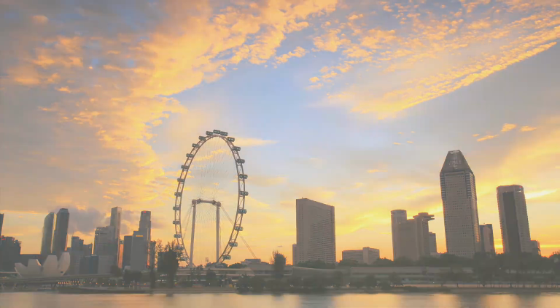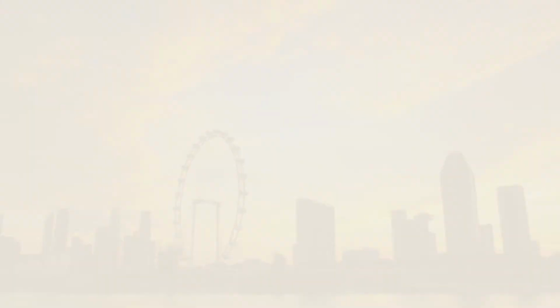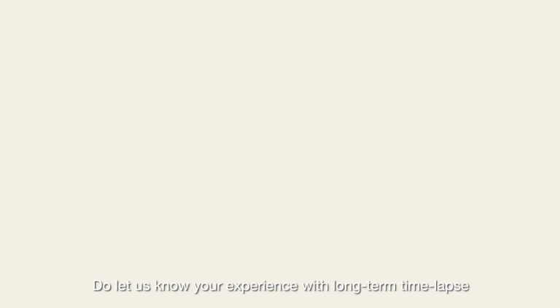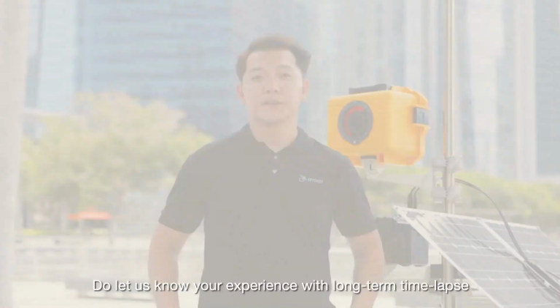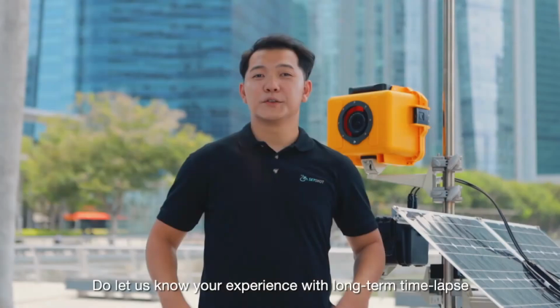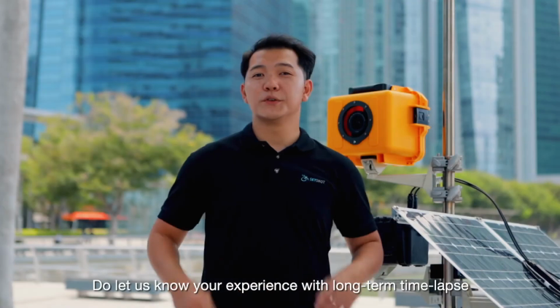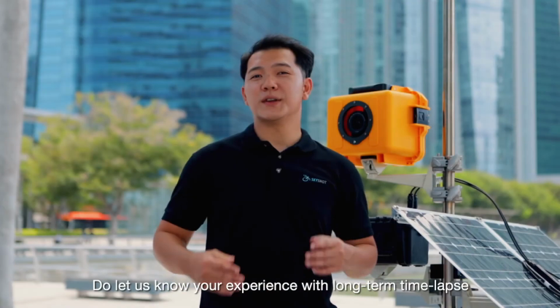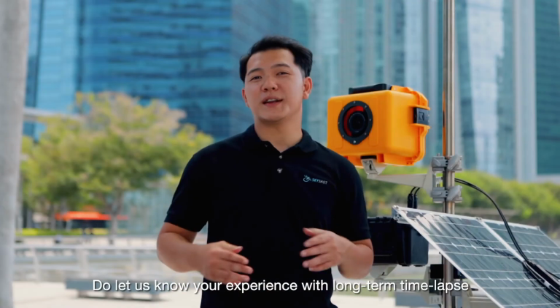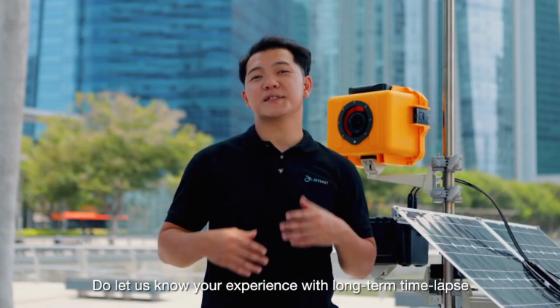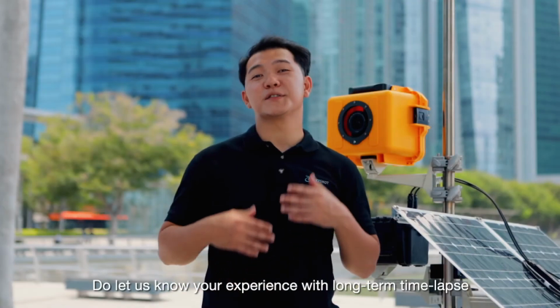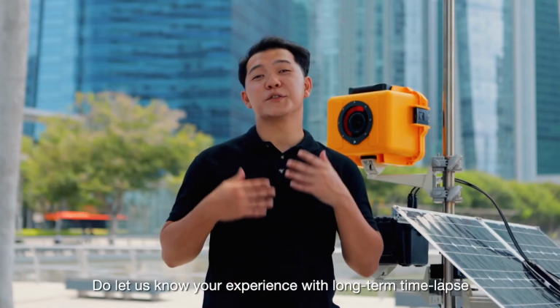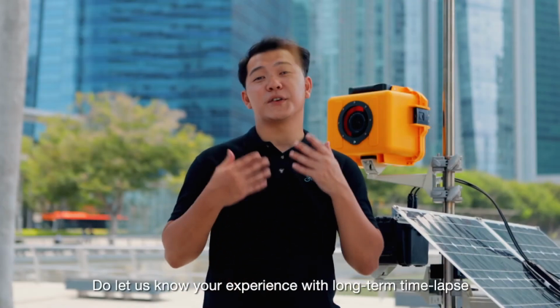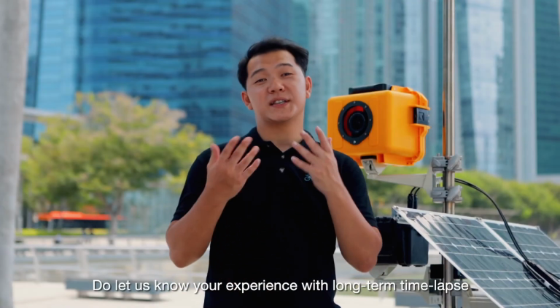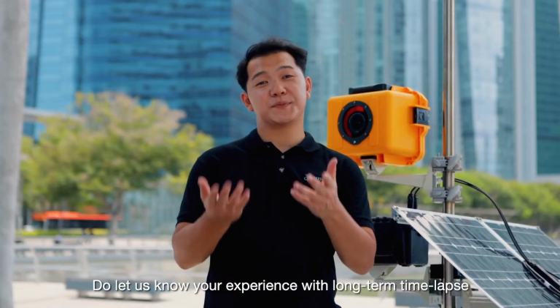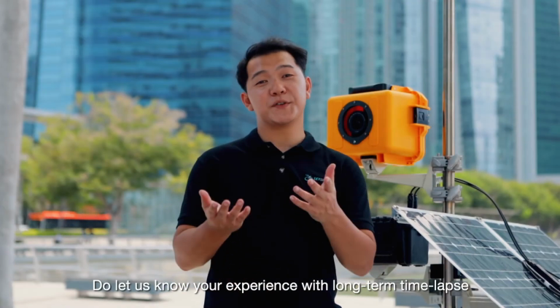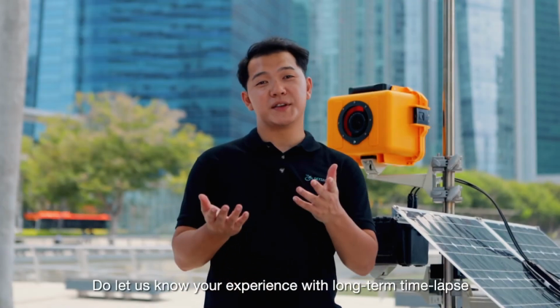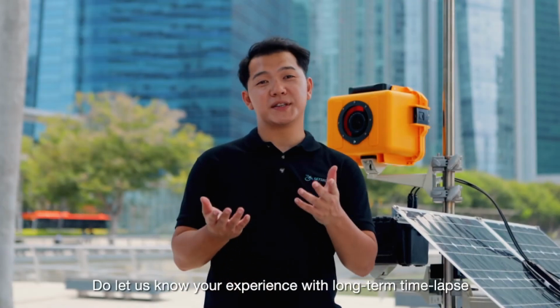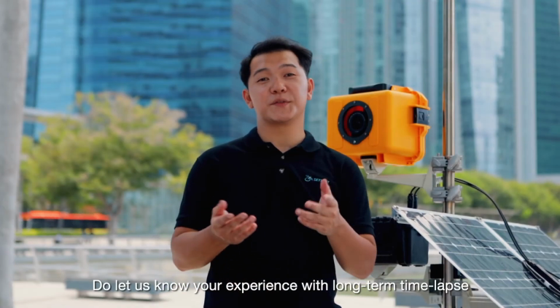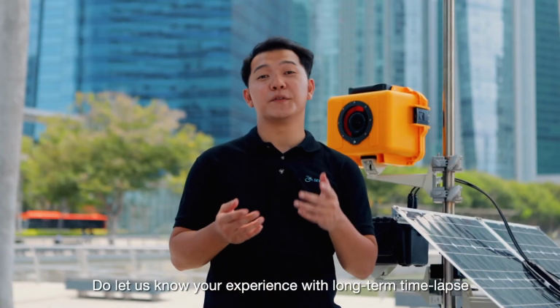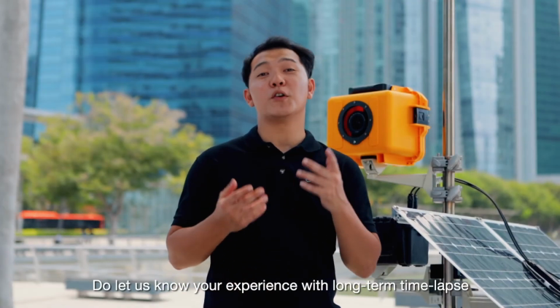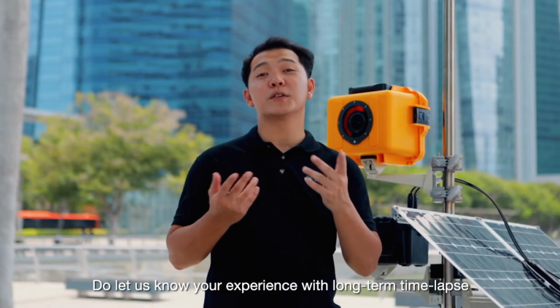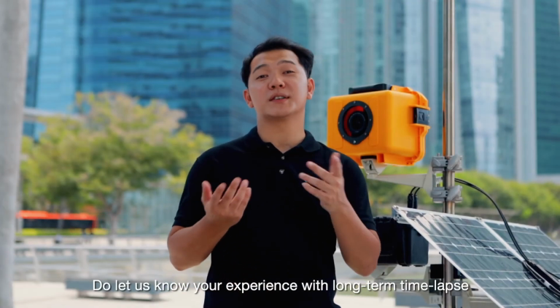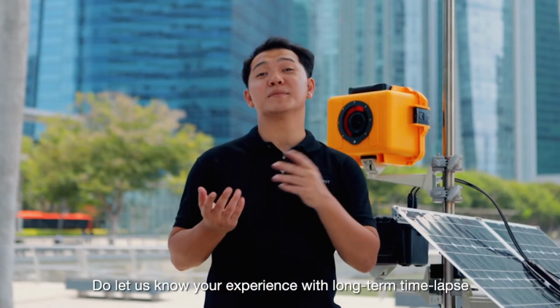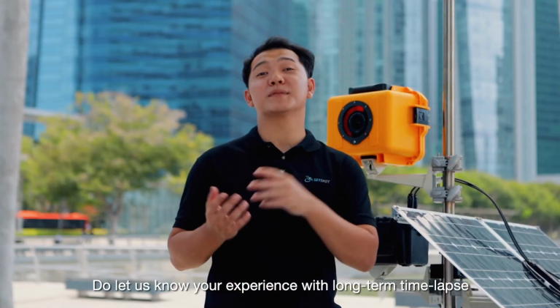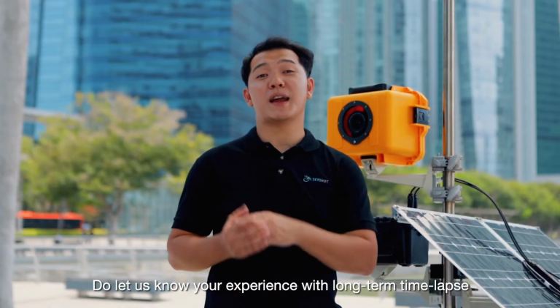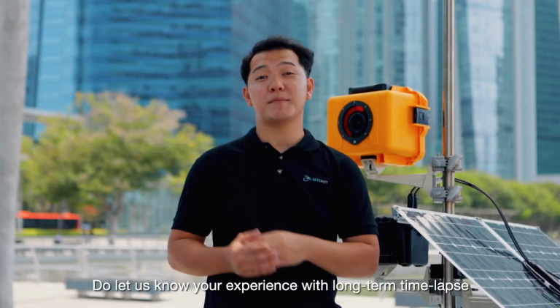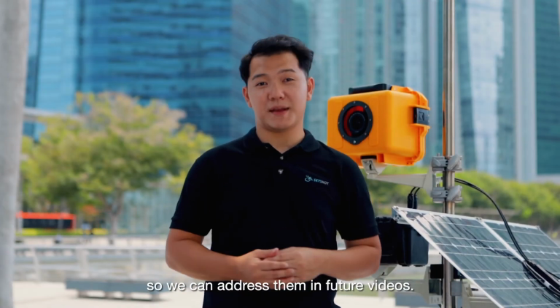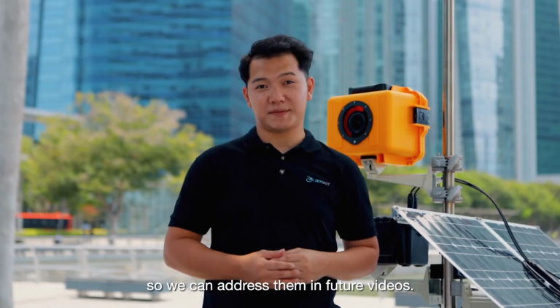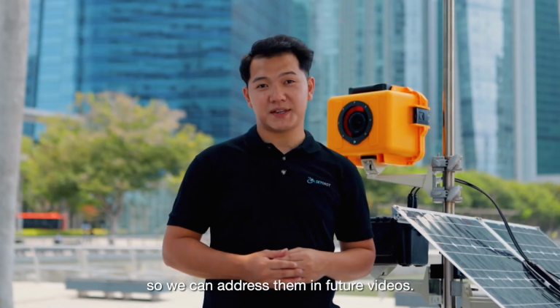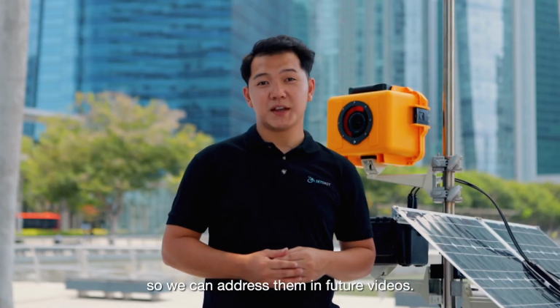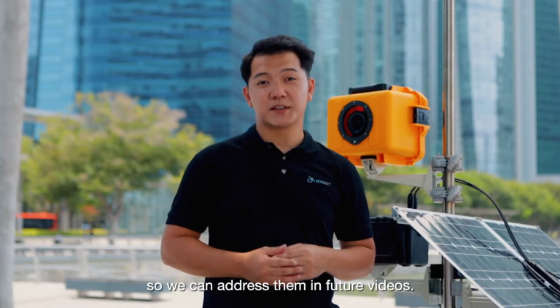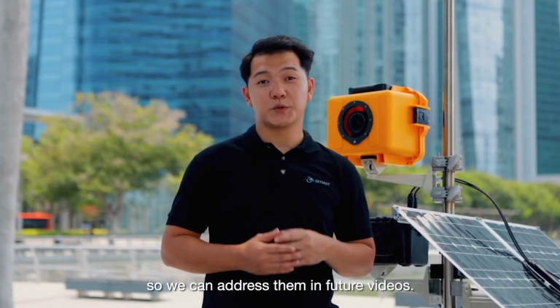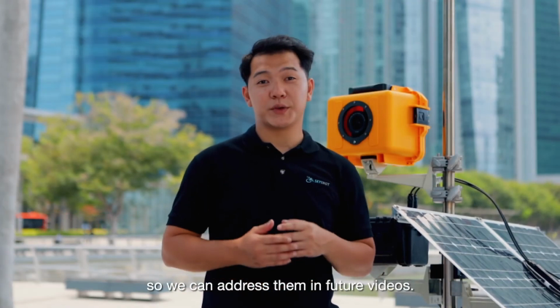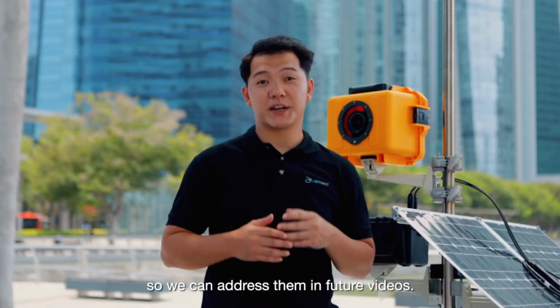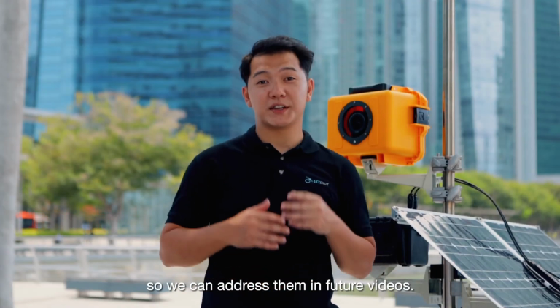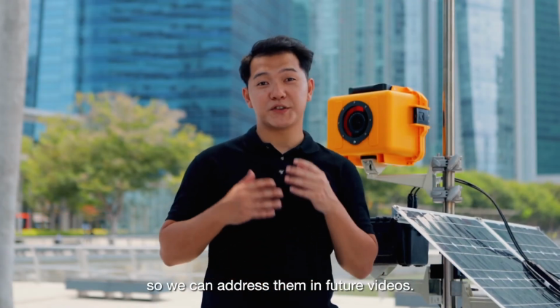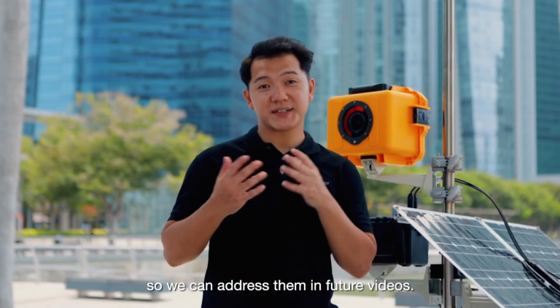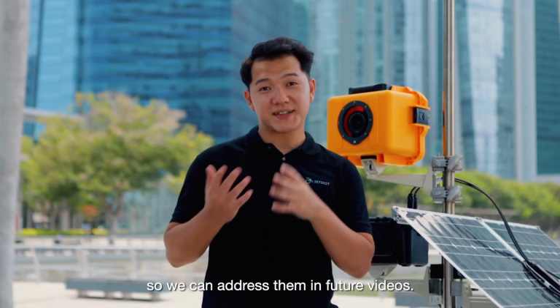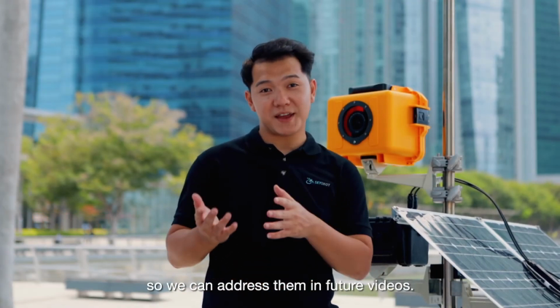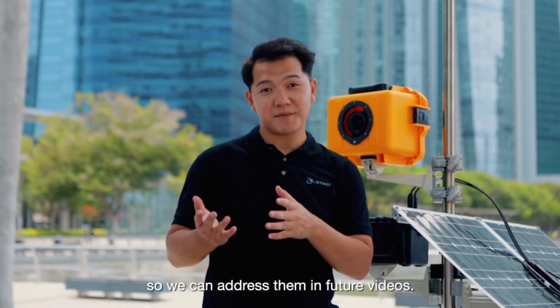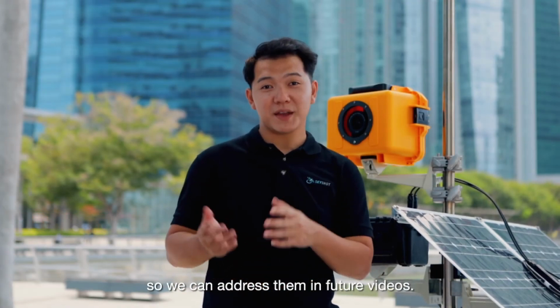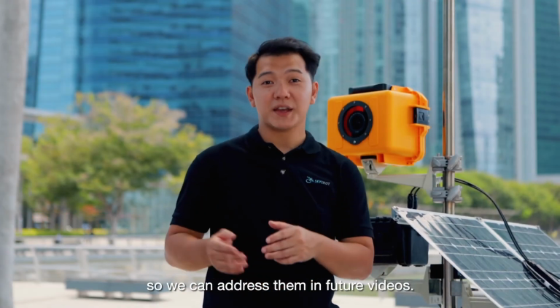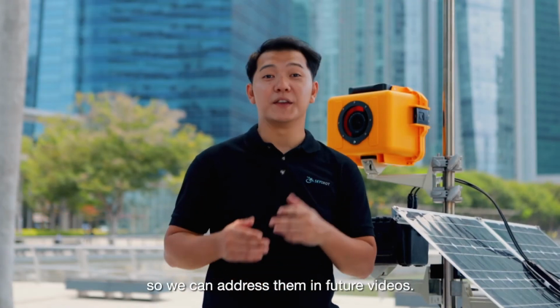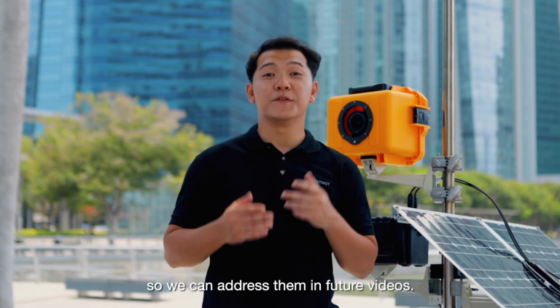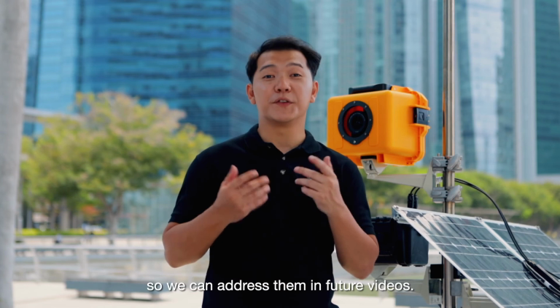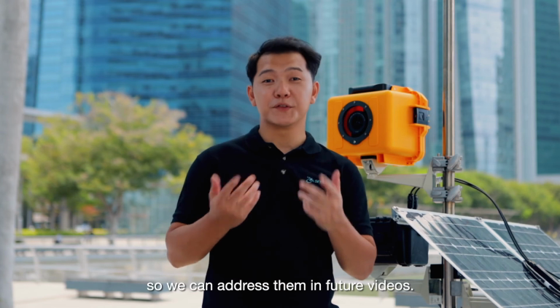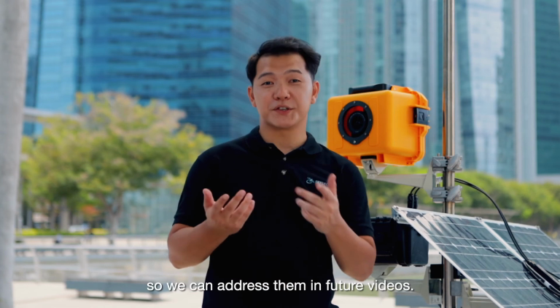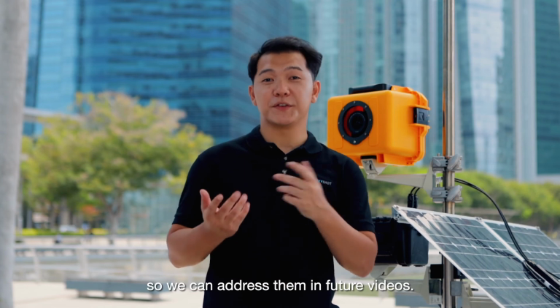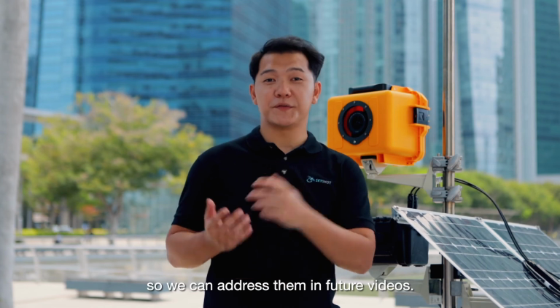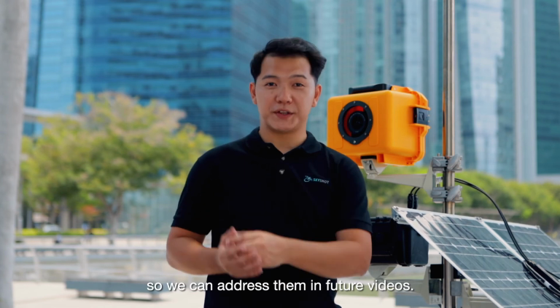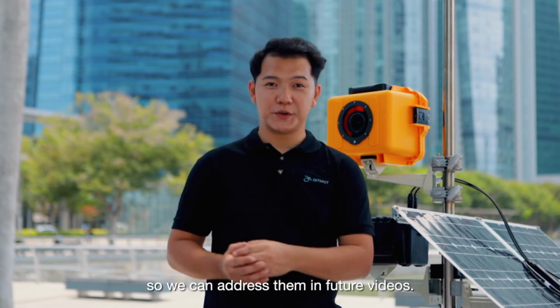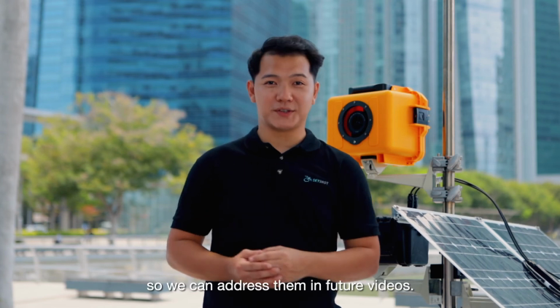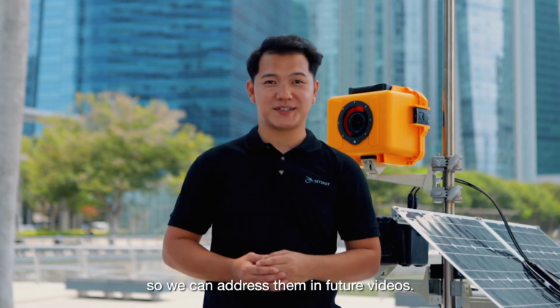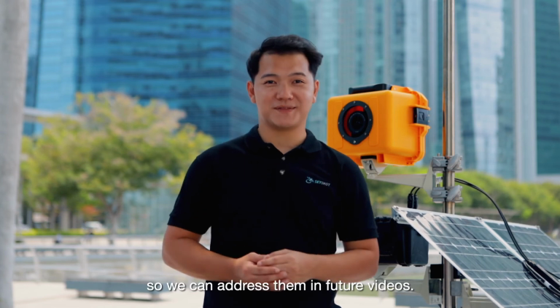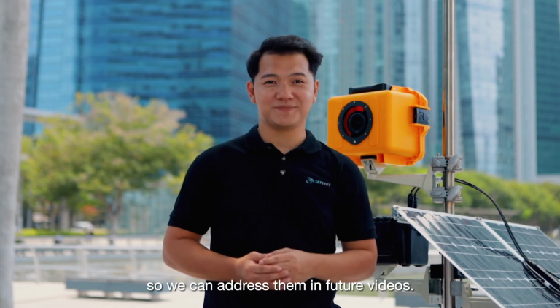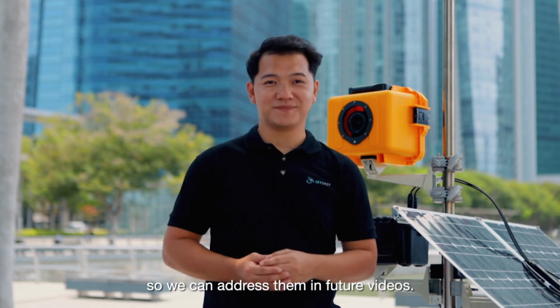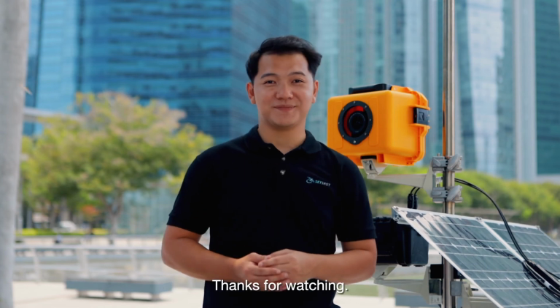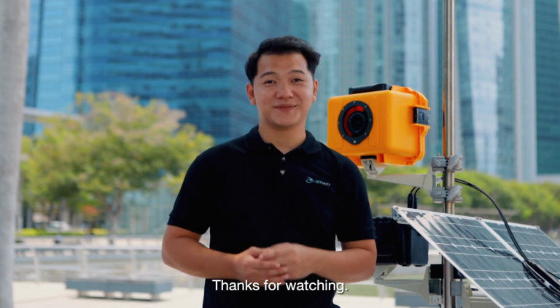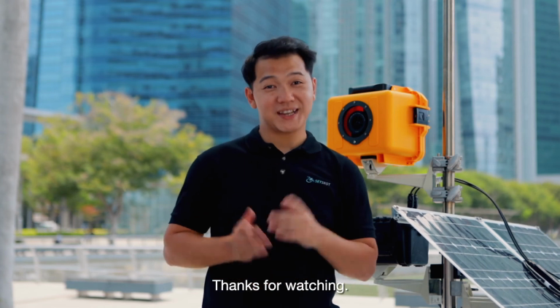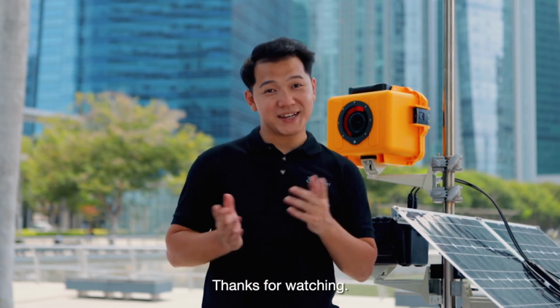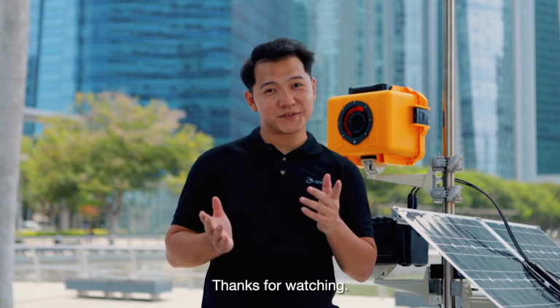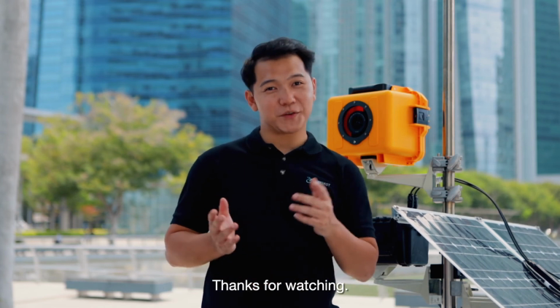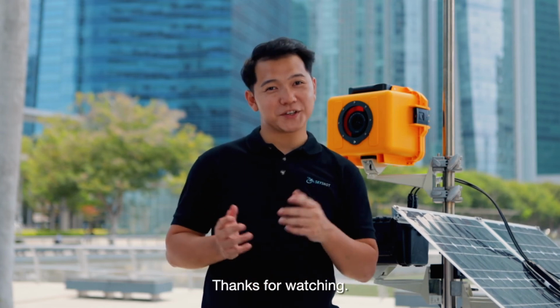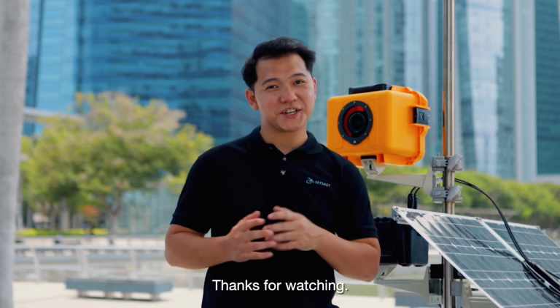Do let us know your experience with long-term time-lapse so we can address them in future videos. Thanks for watching!